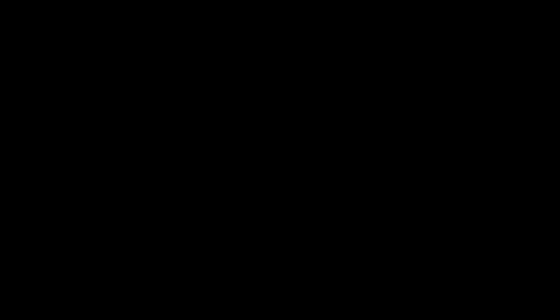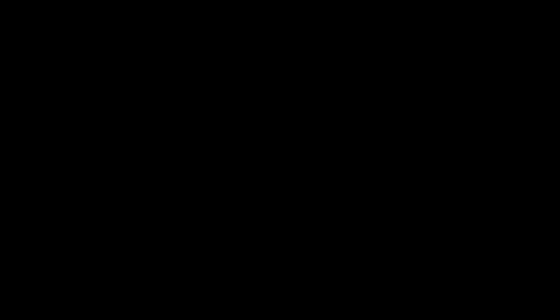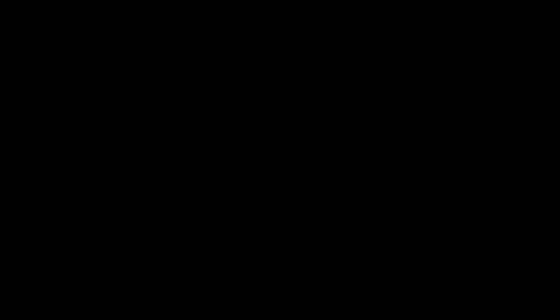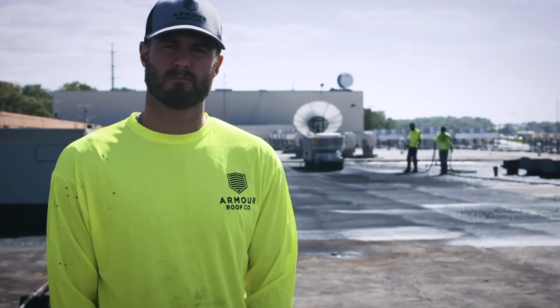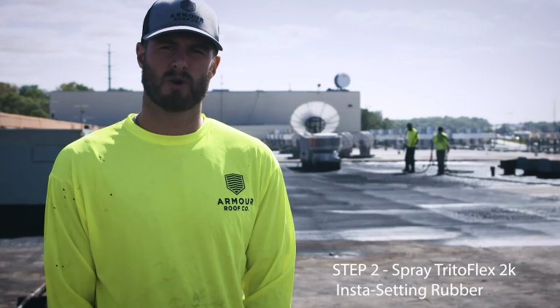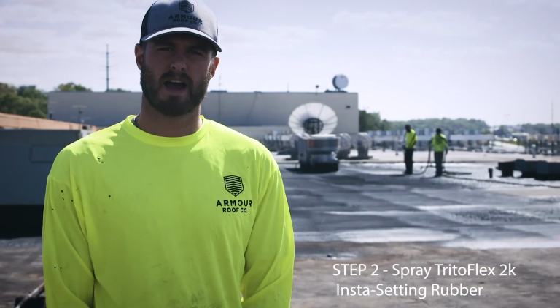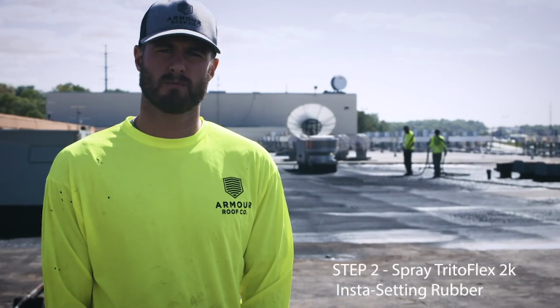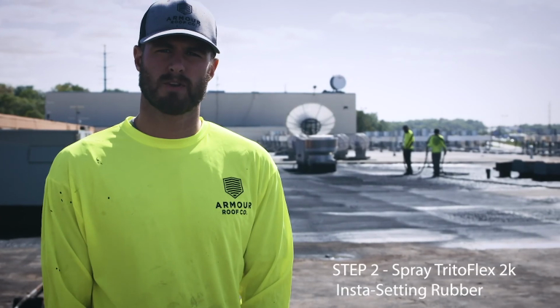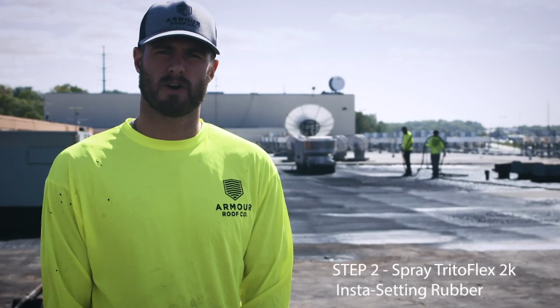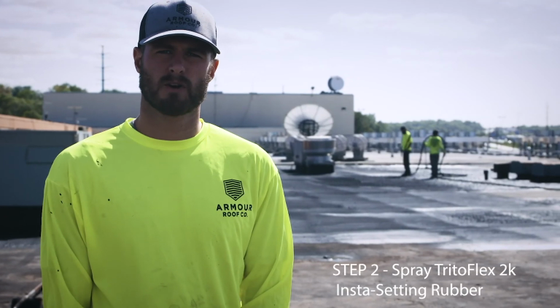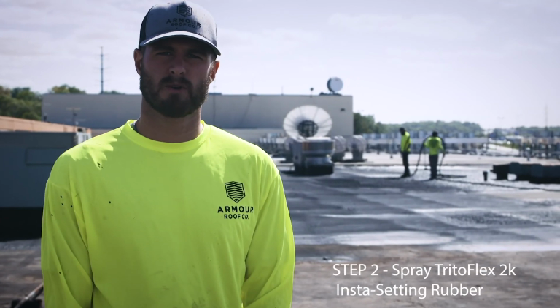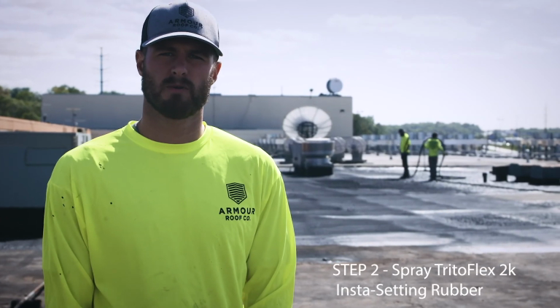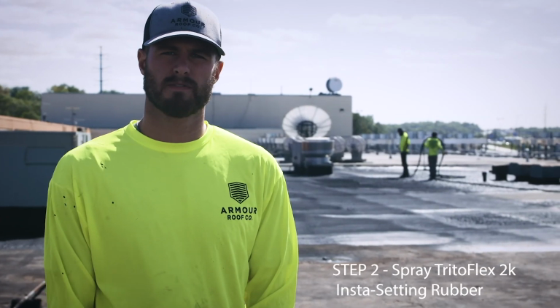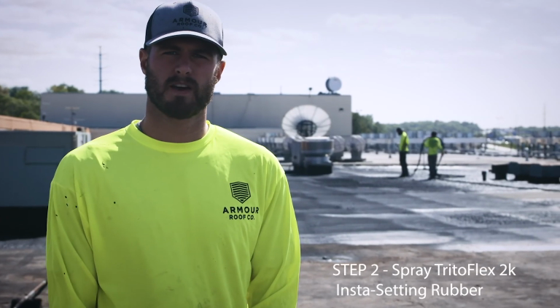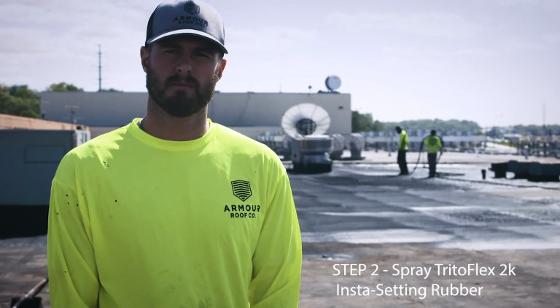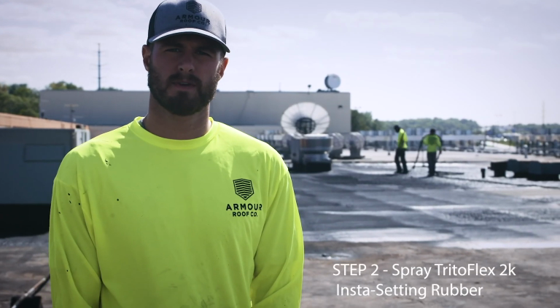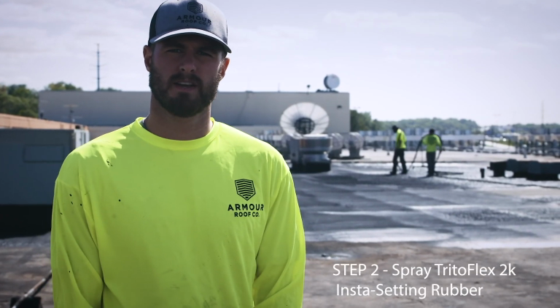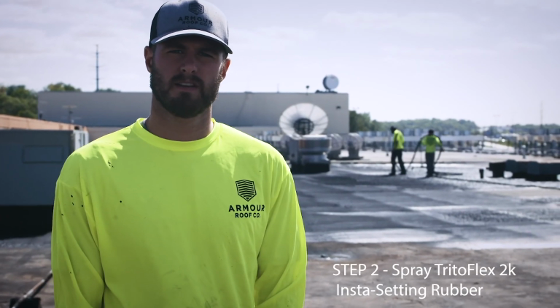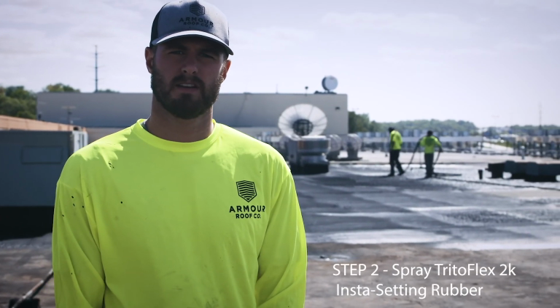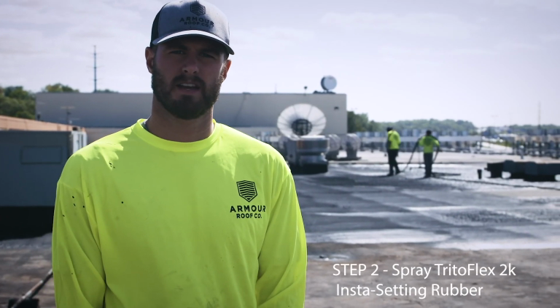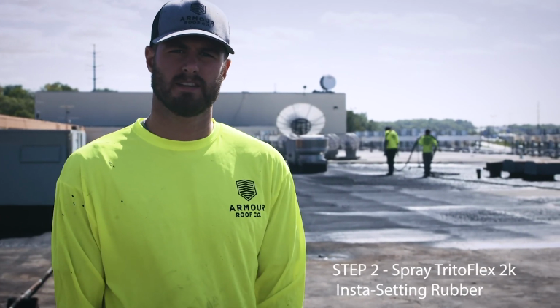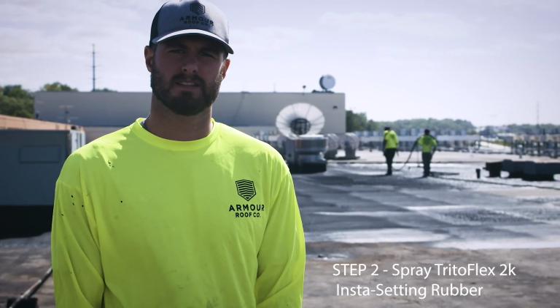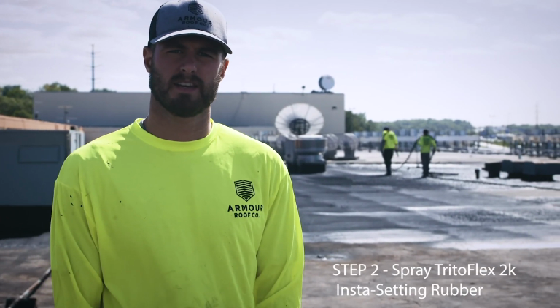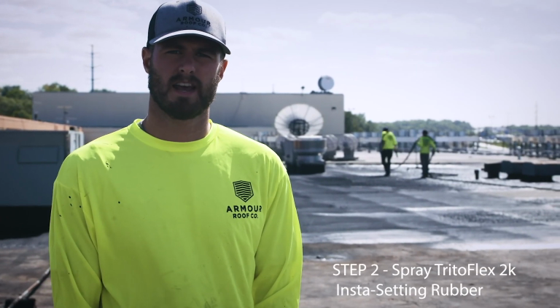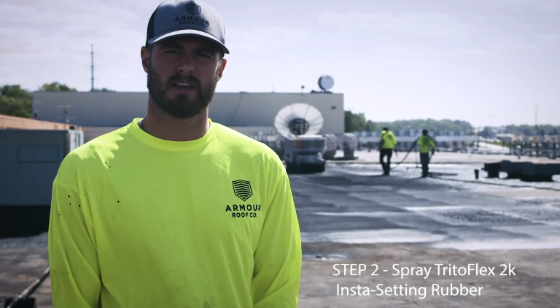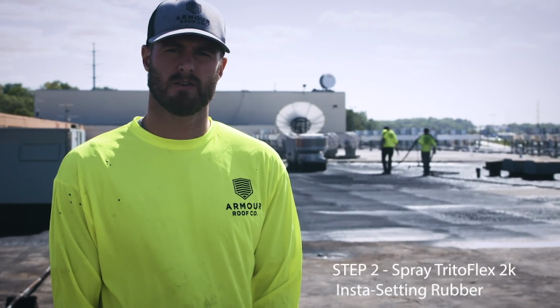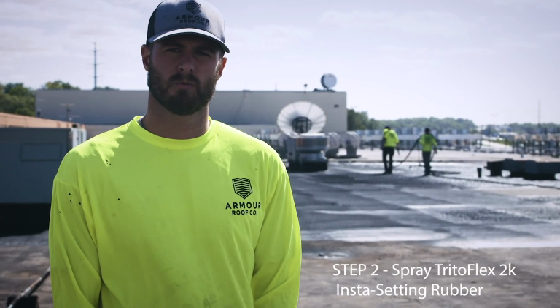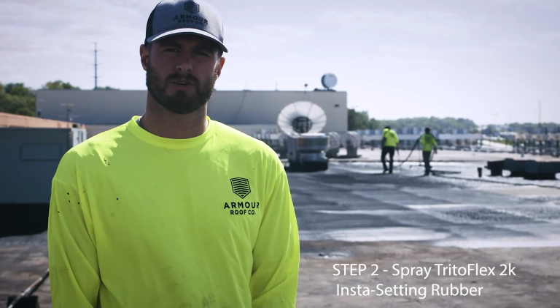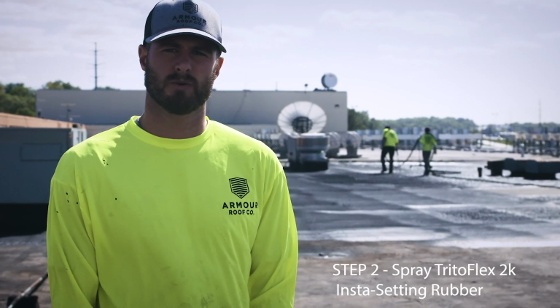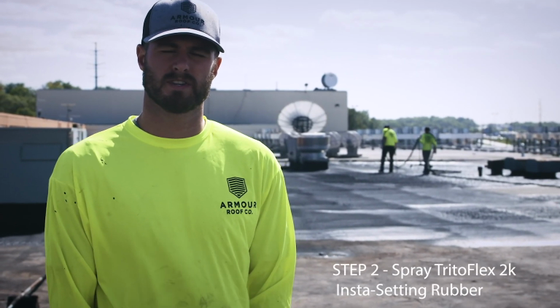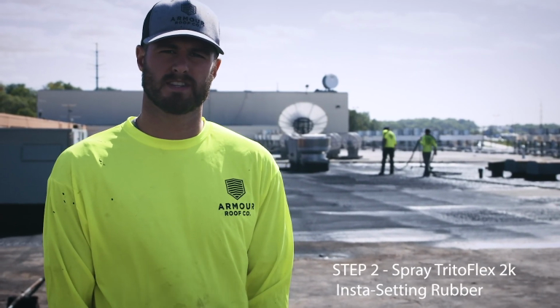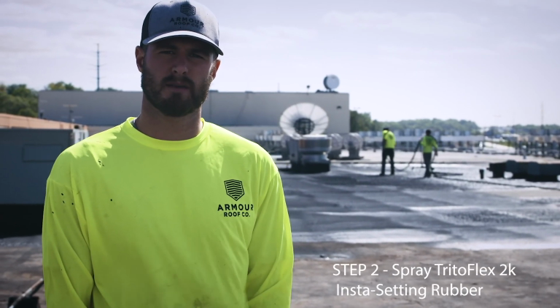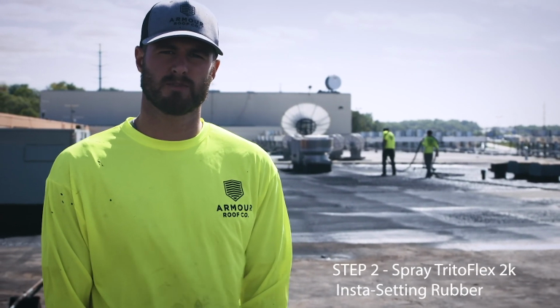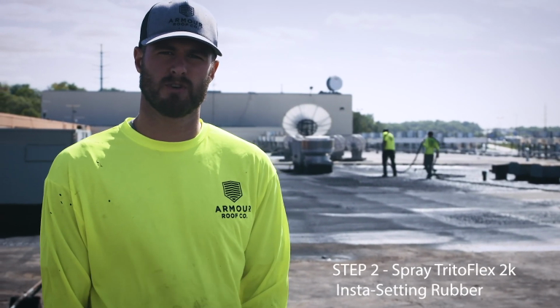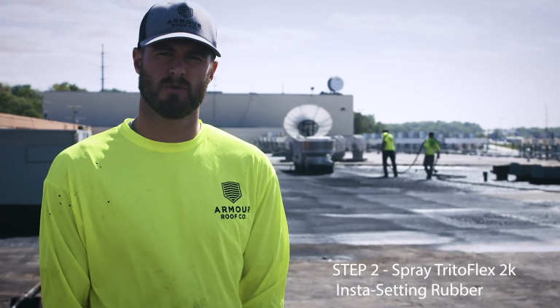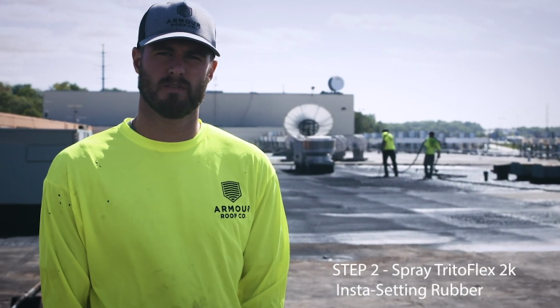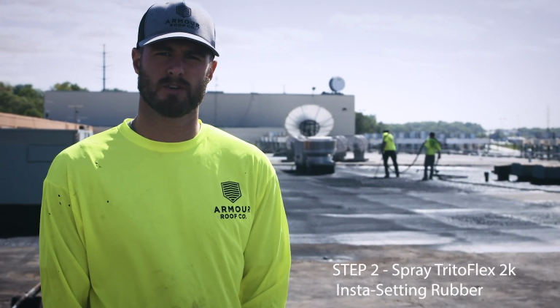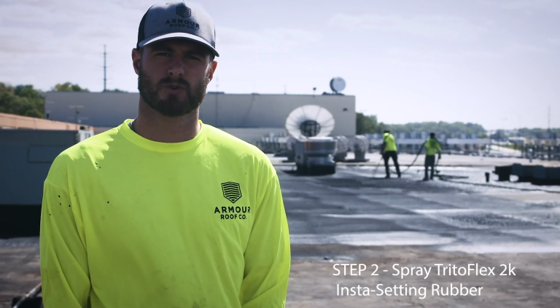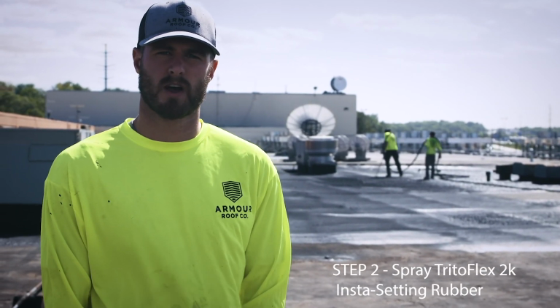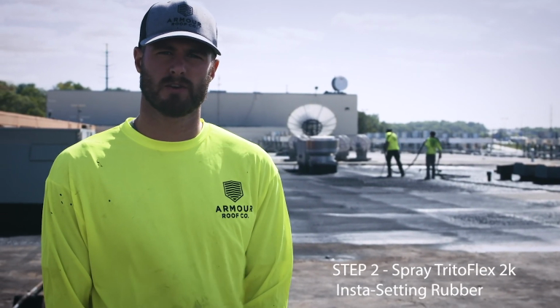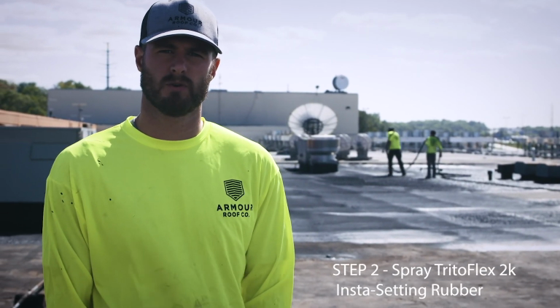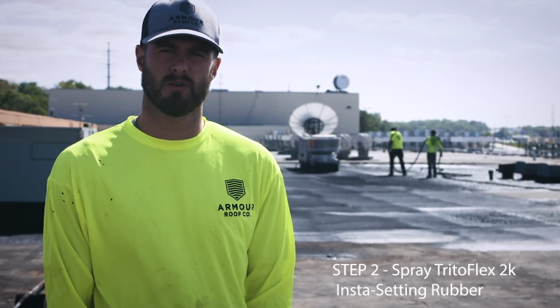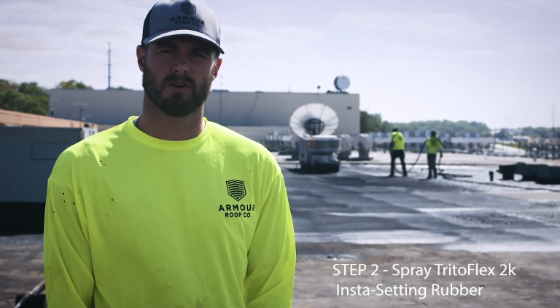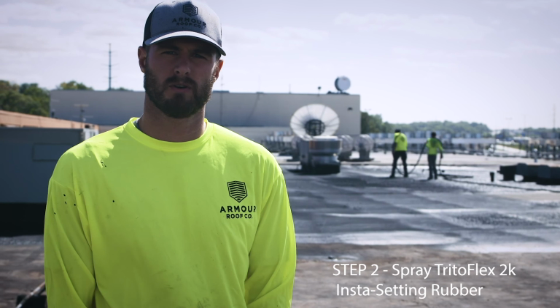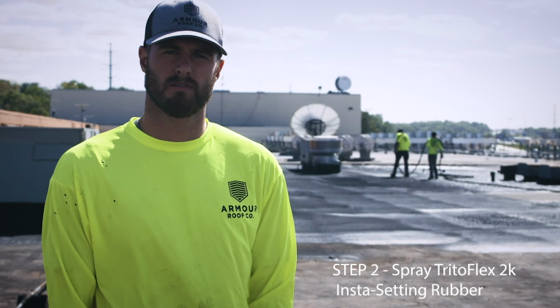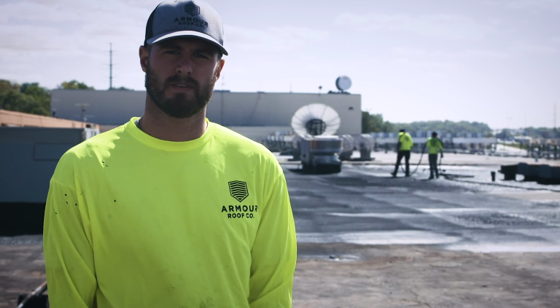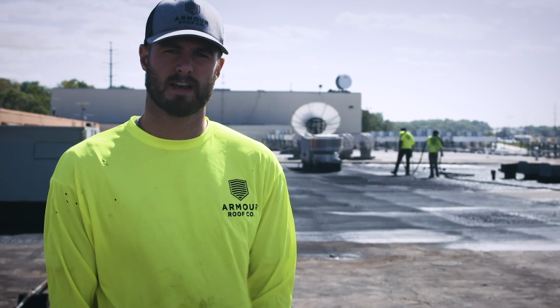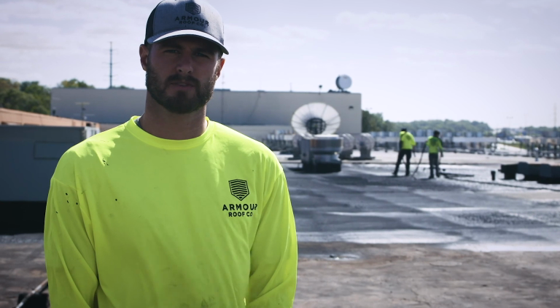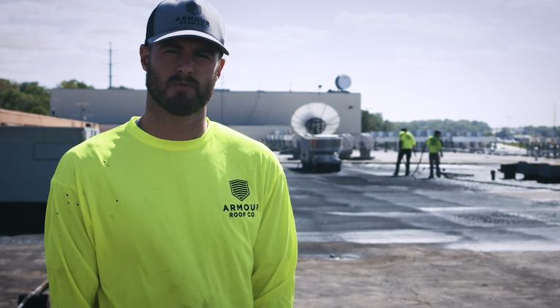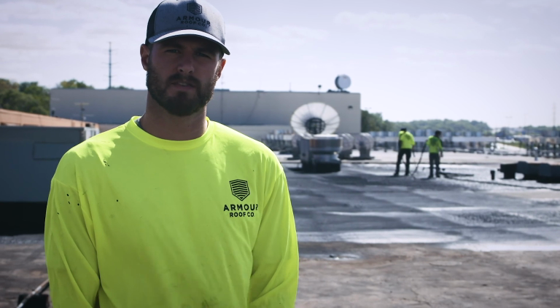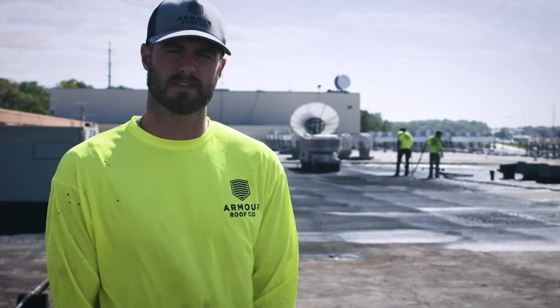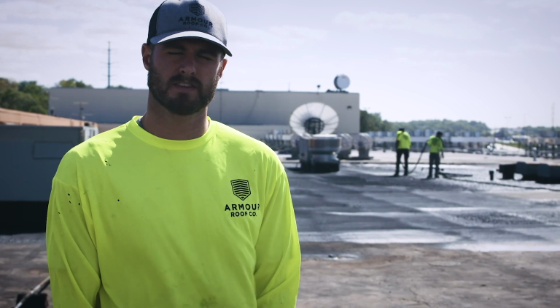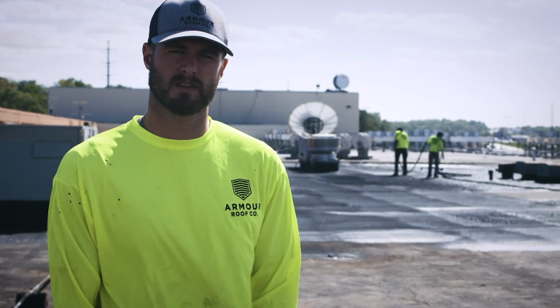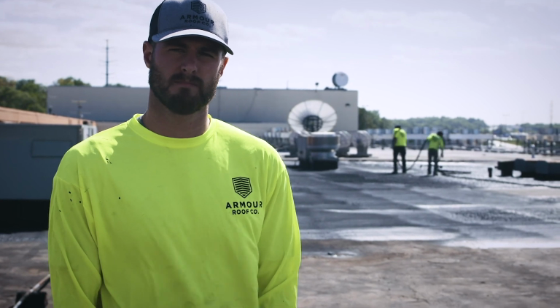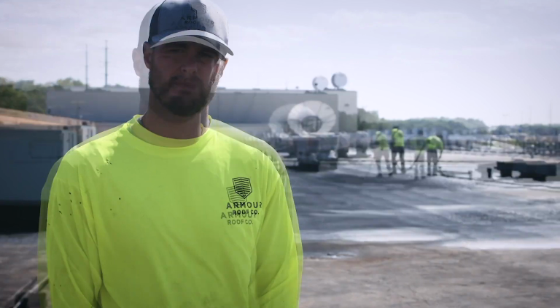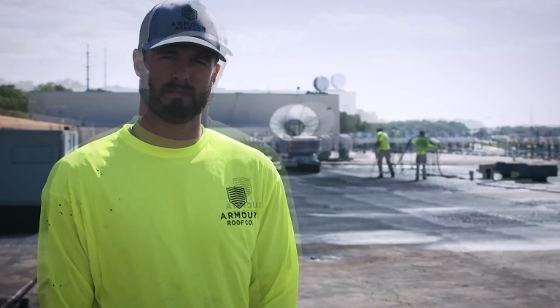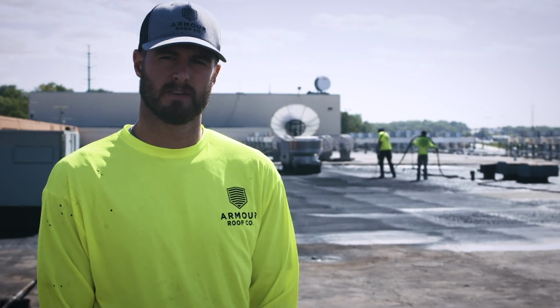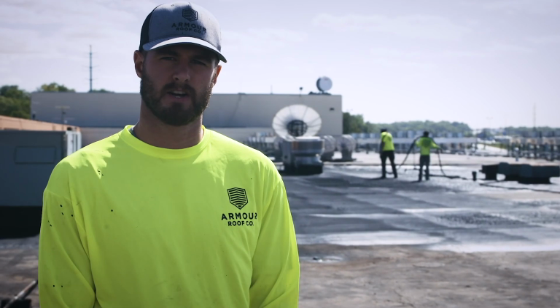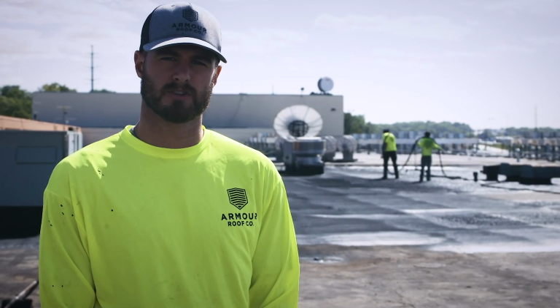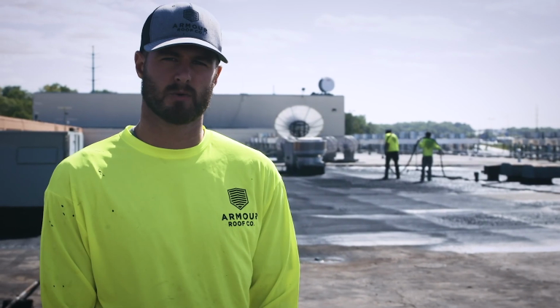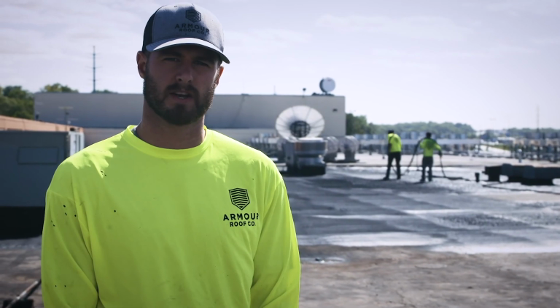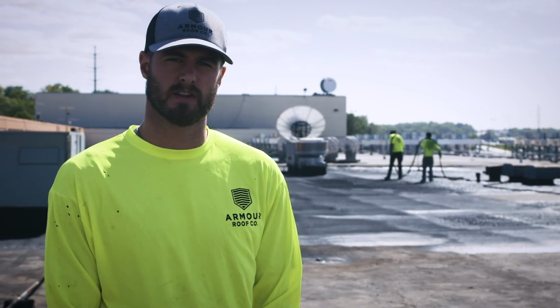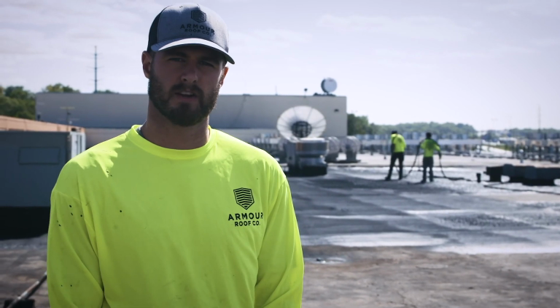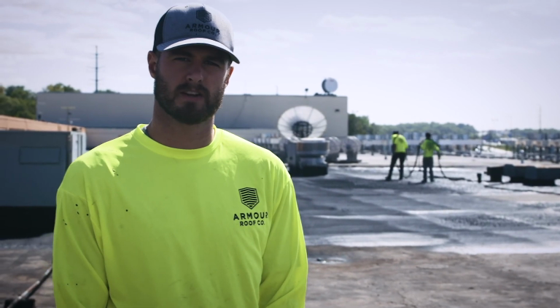I'm Brad with Armor Roof Company and today we're doing step two of the Tridoflex roof system. Here's a quick look.